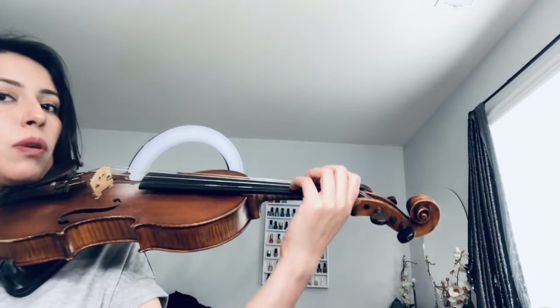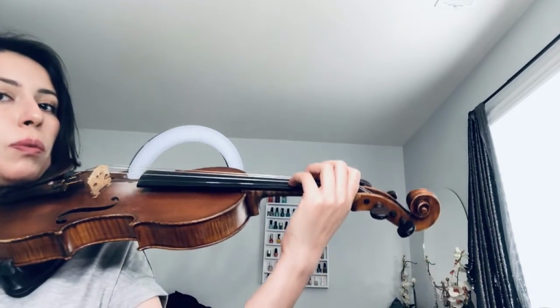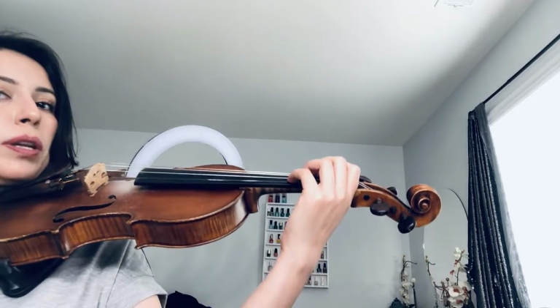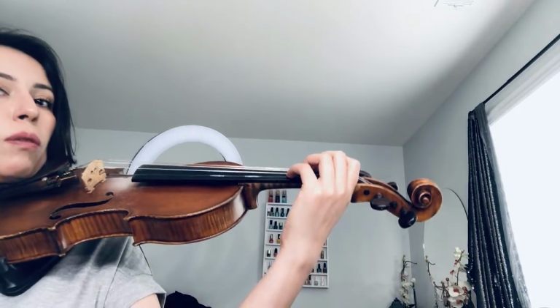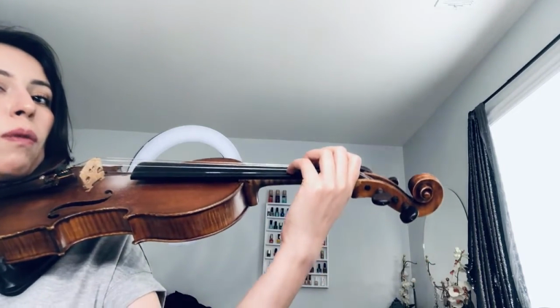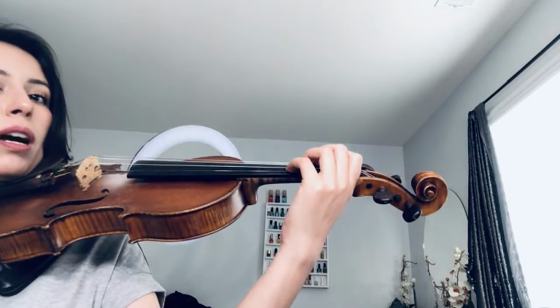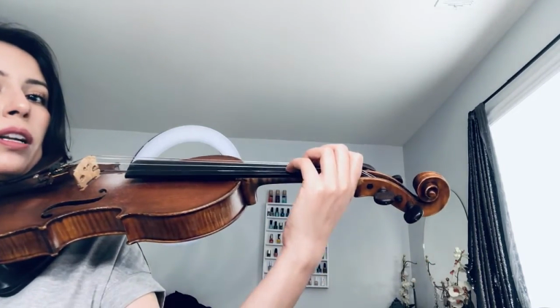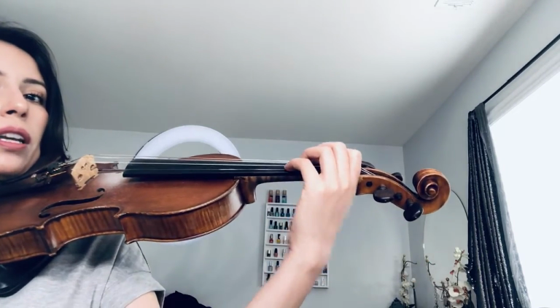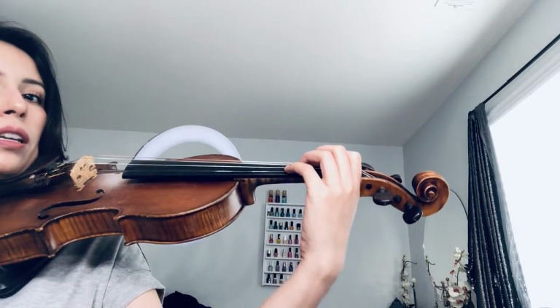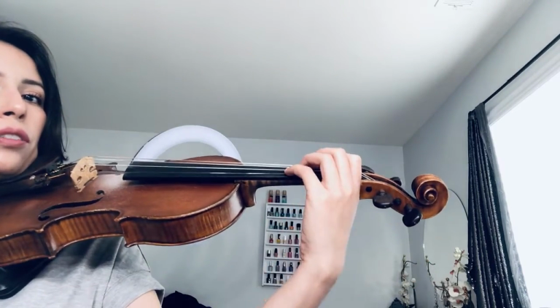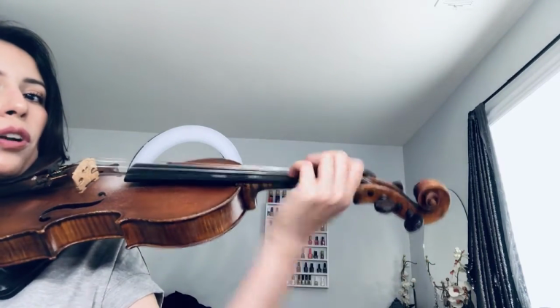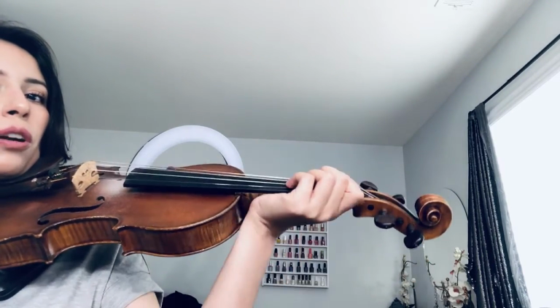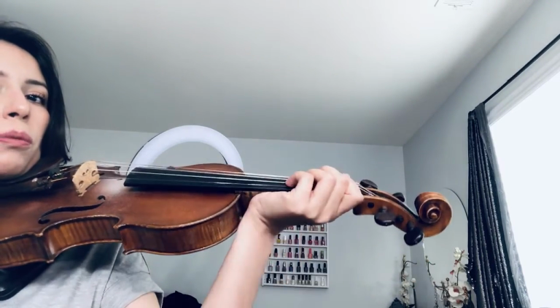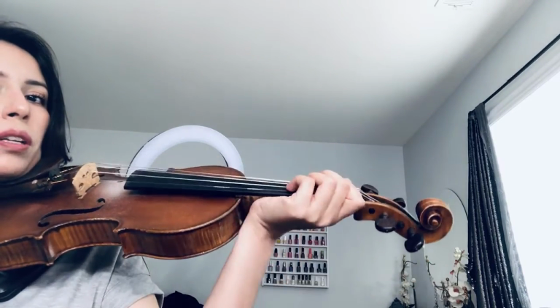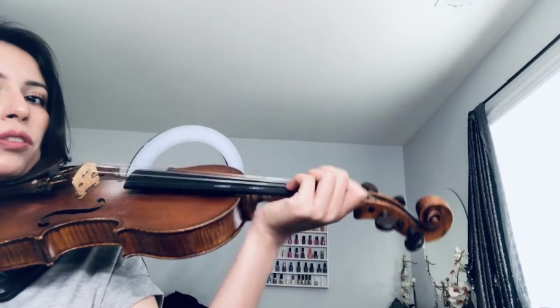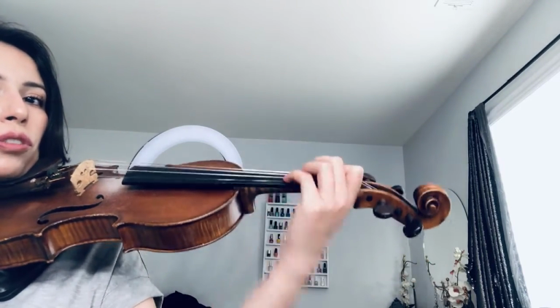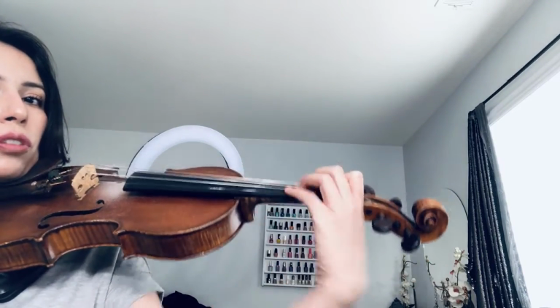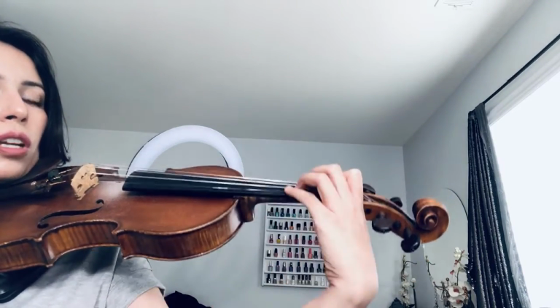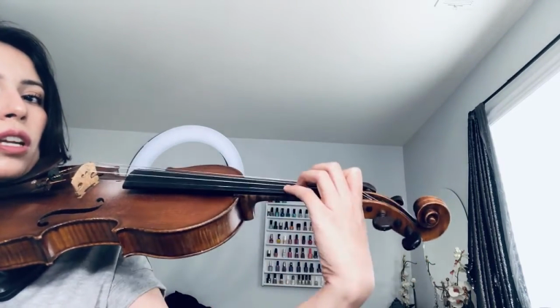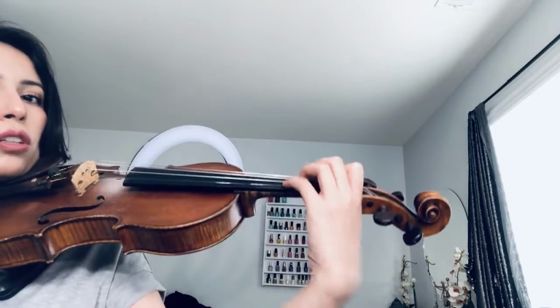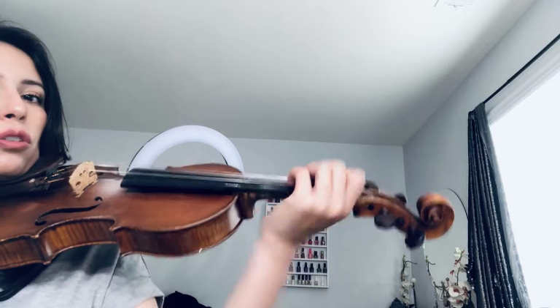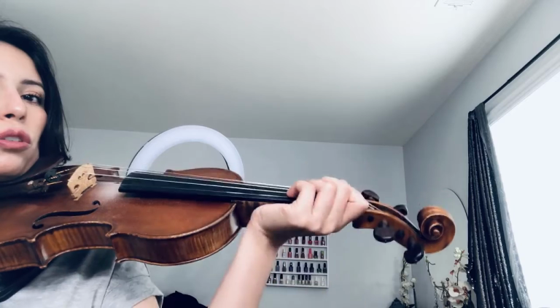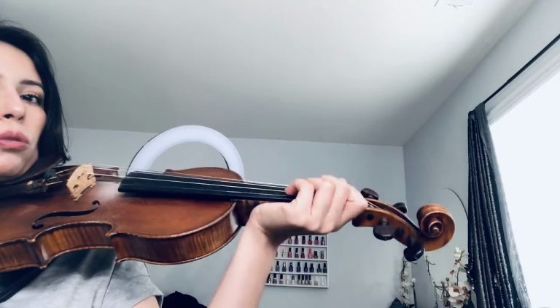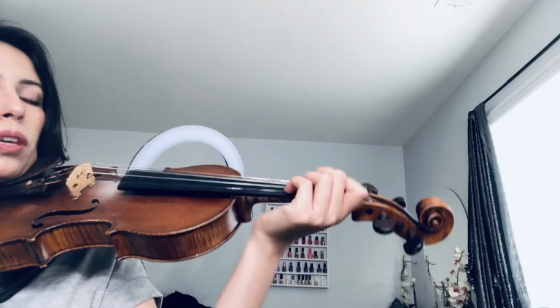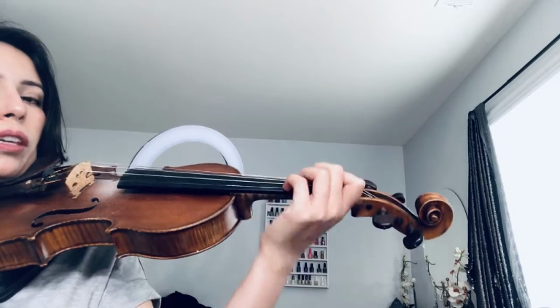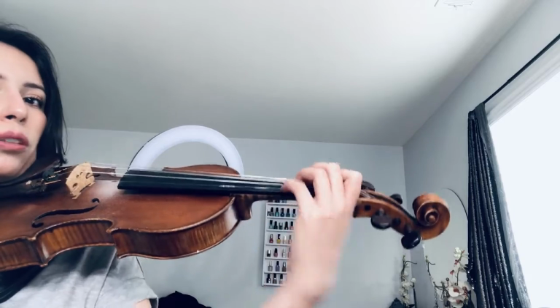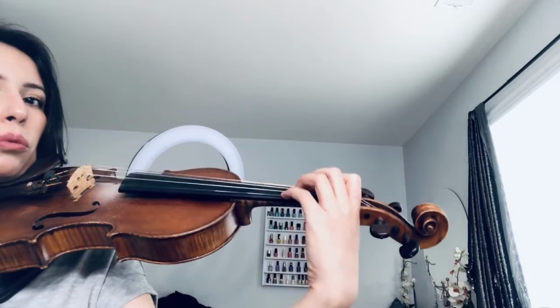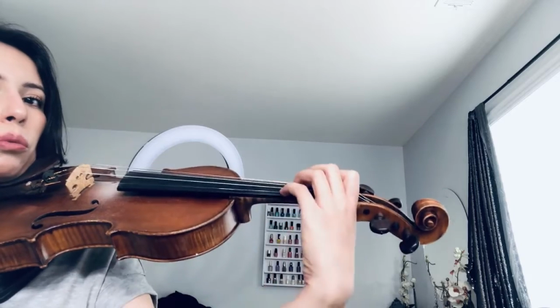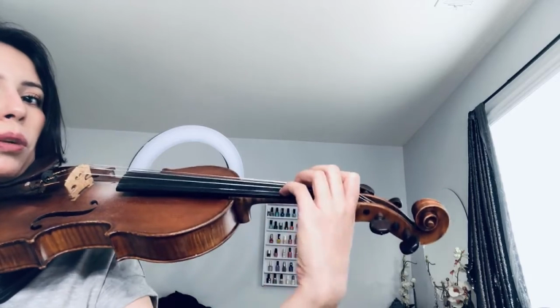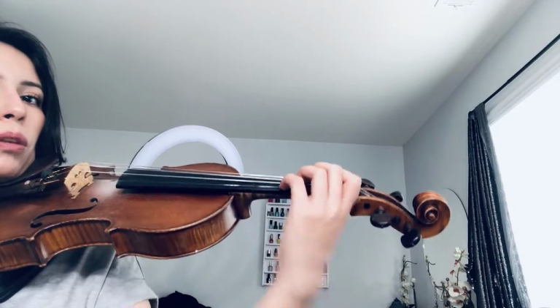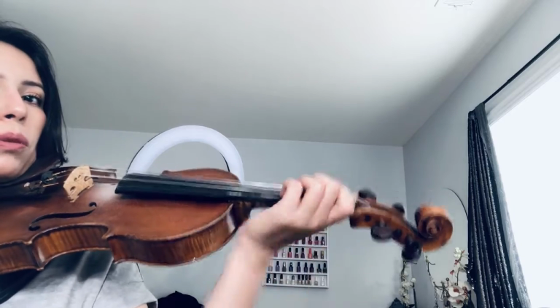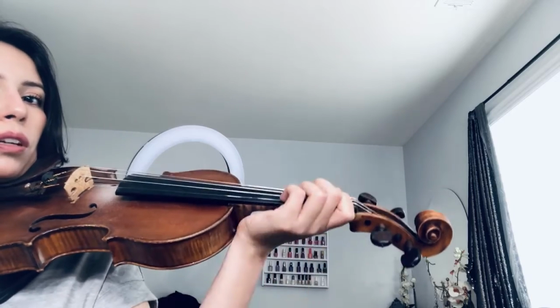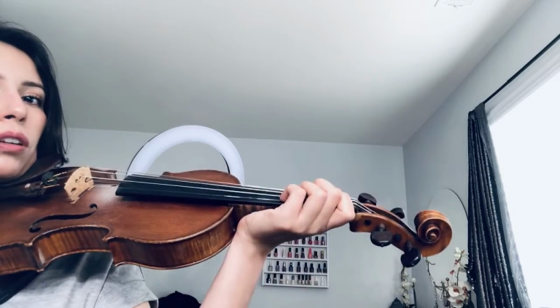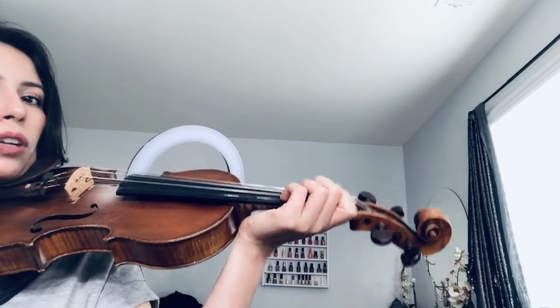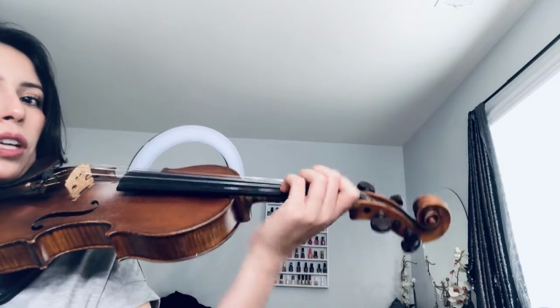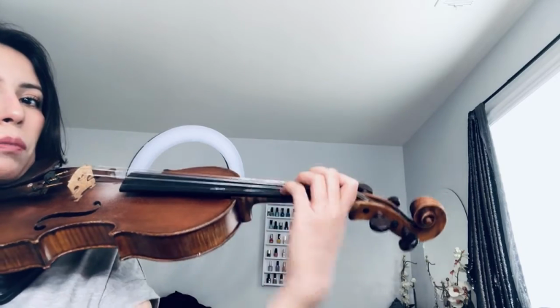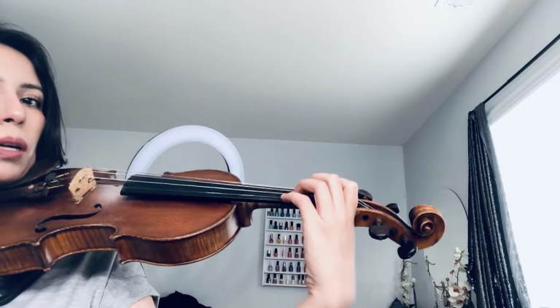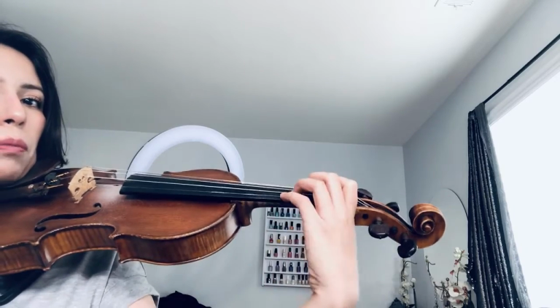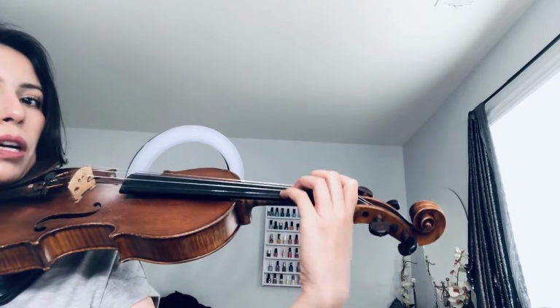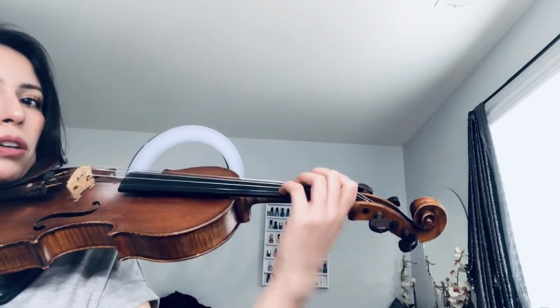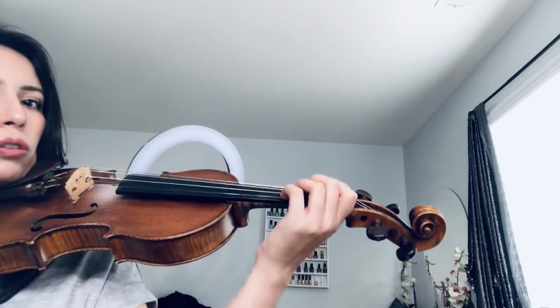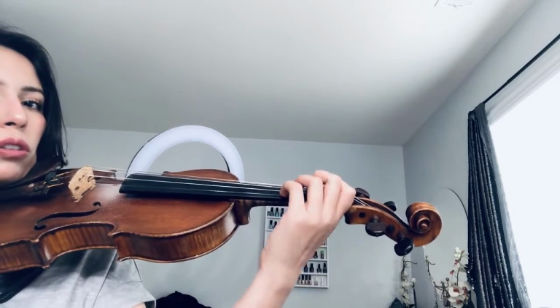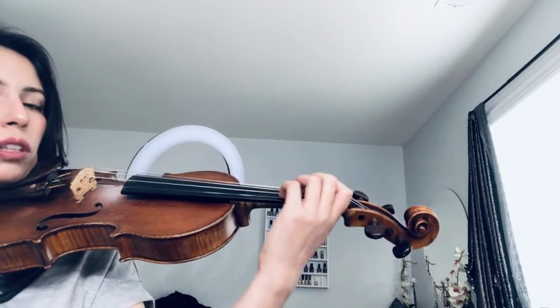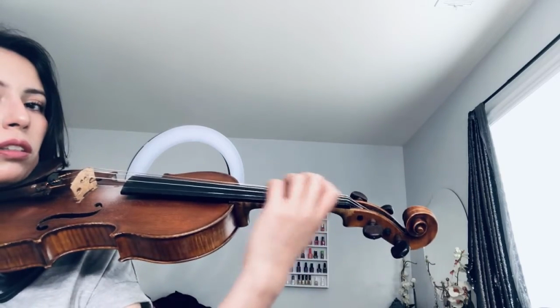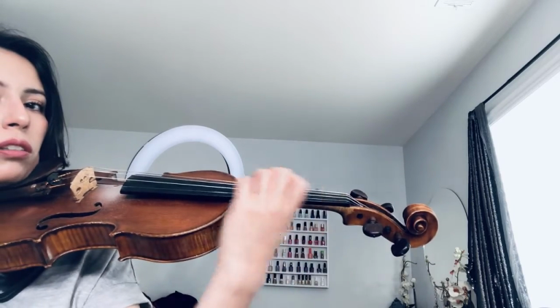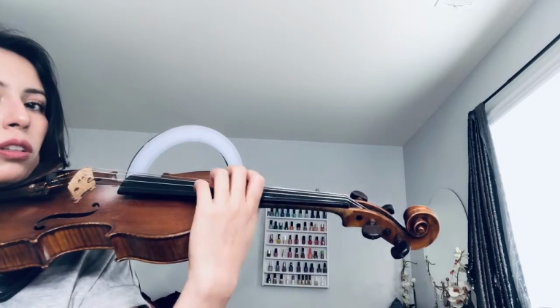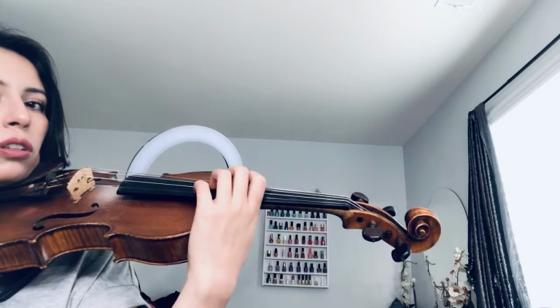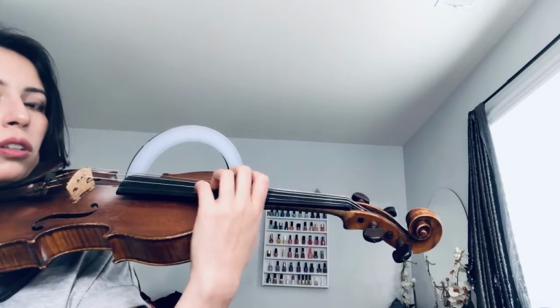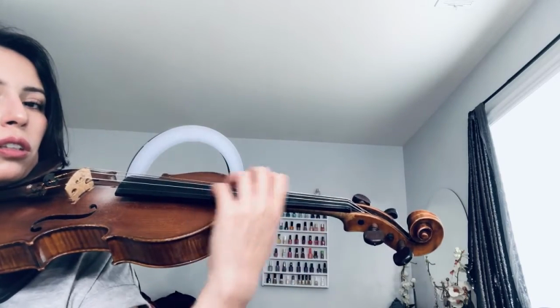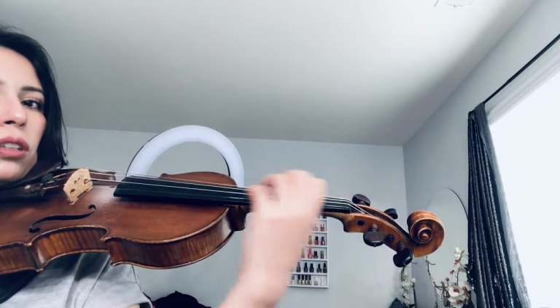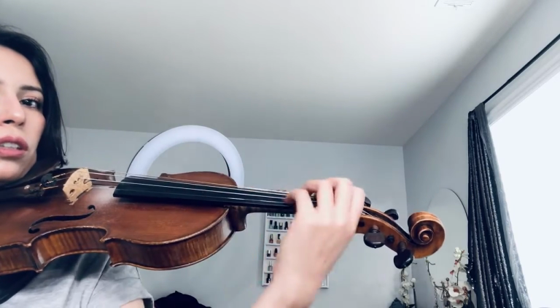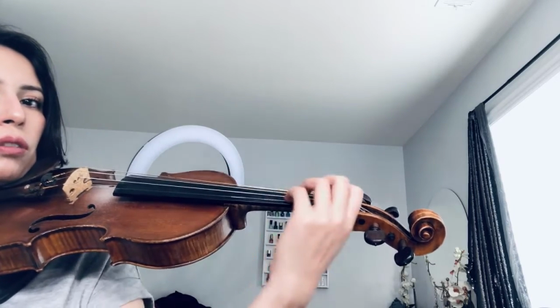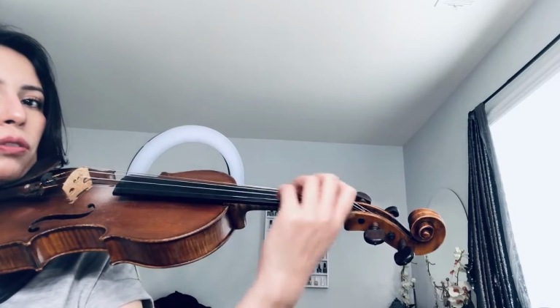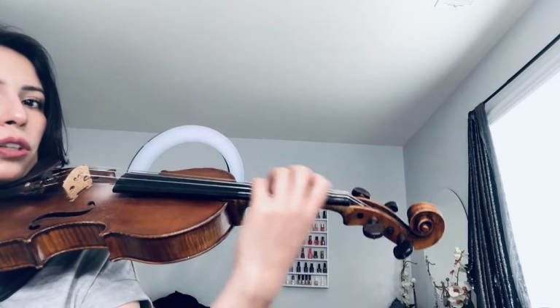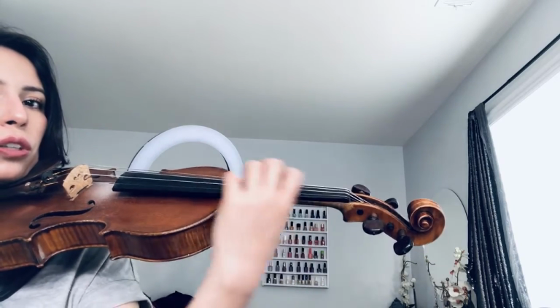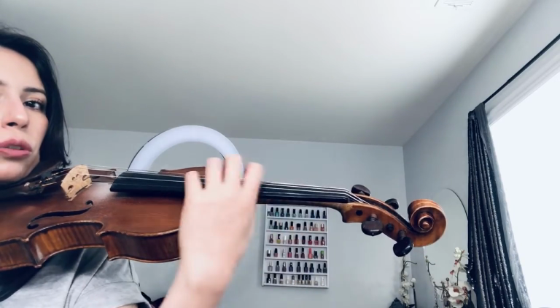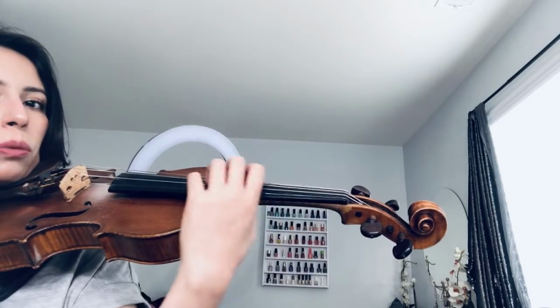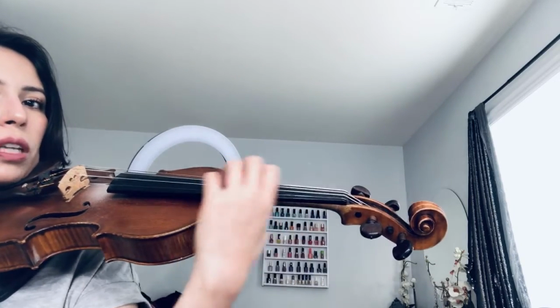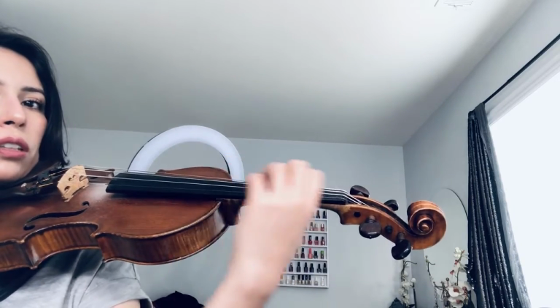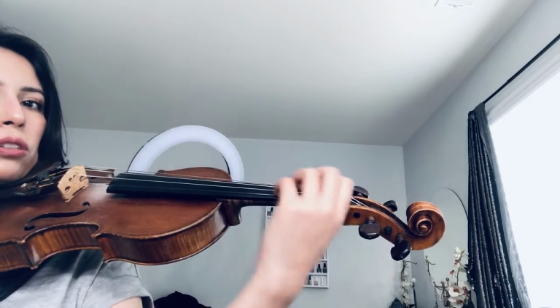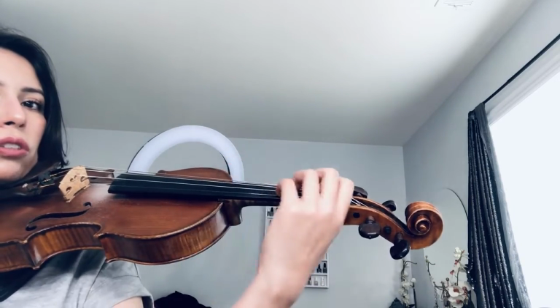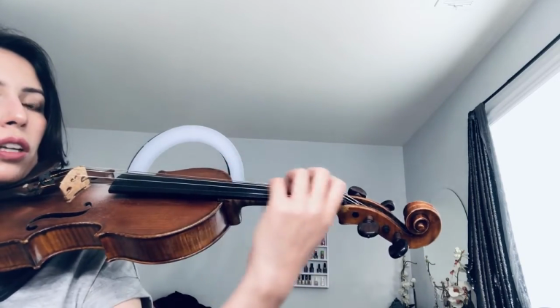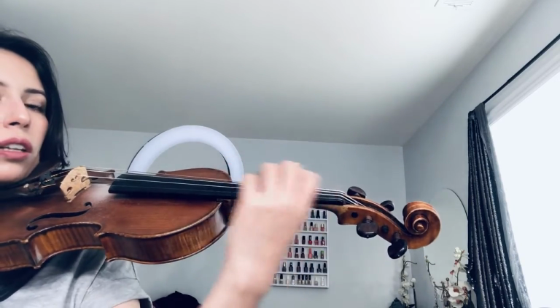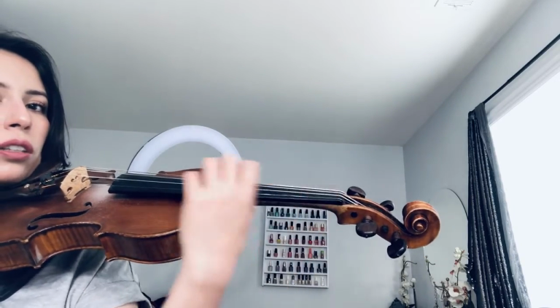What we don't want is our wrist to do this when we're learning vibrato. This is a good first way to start.